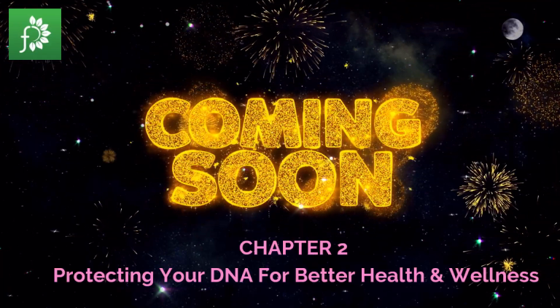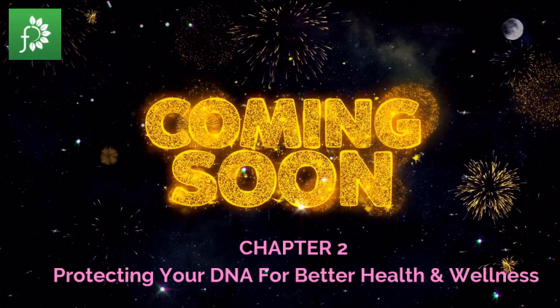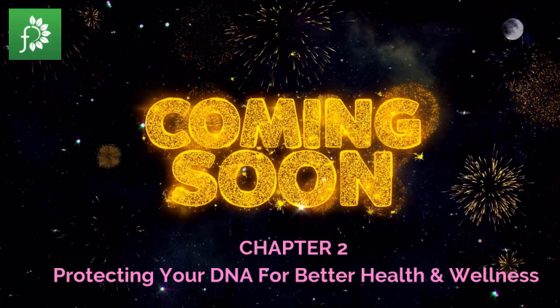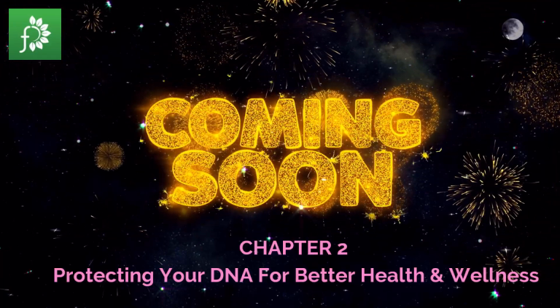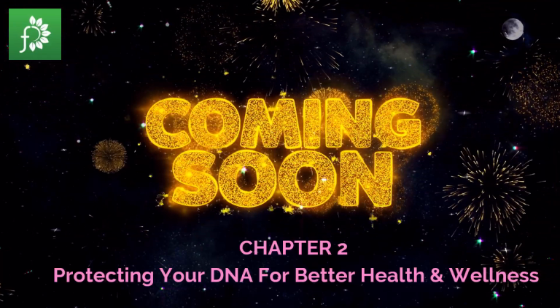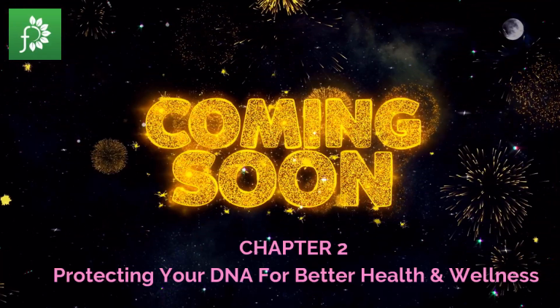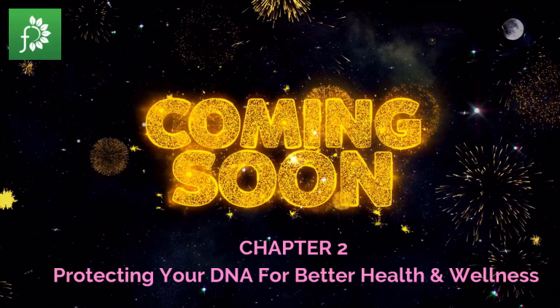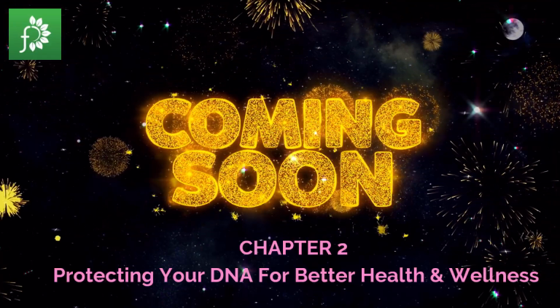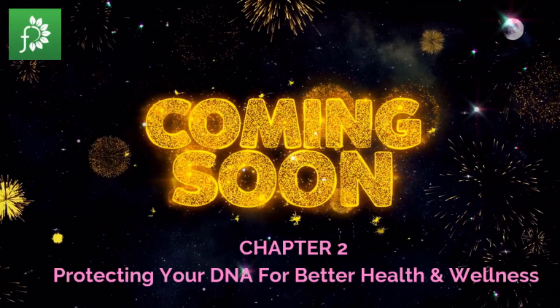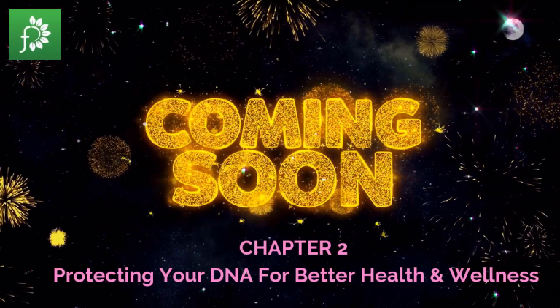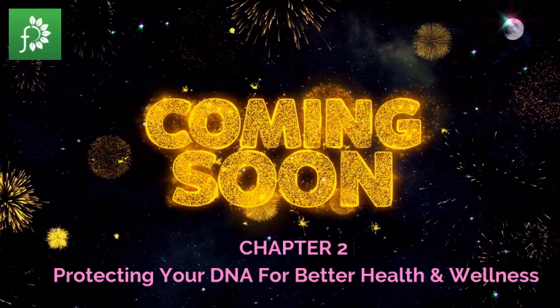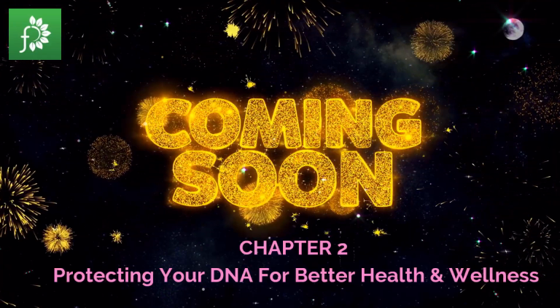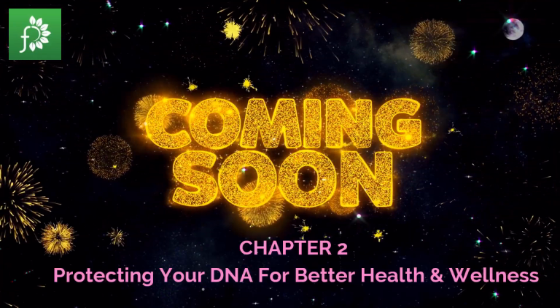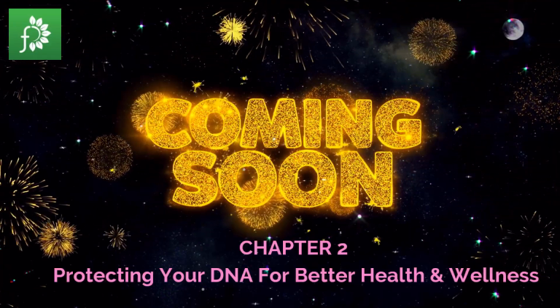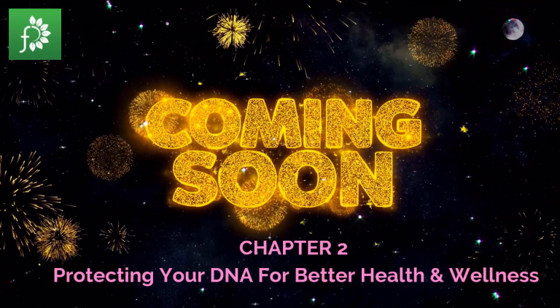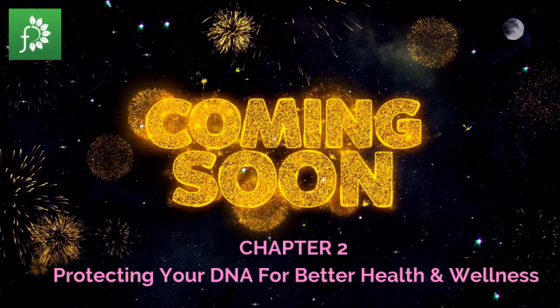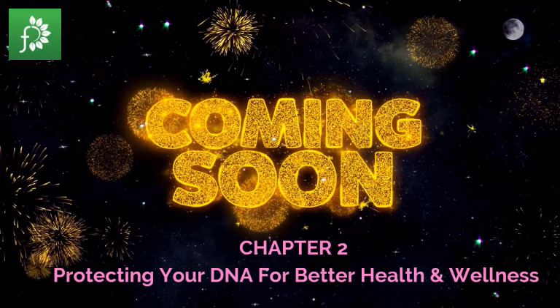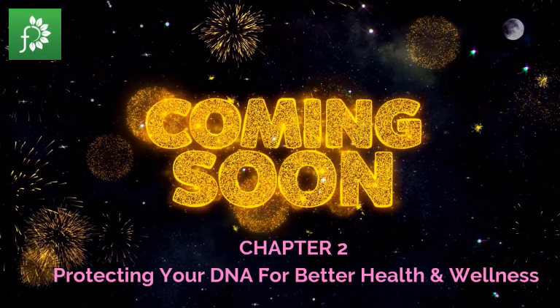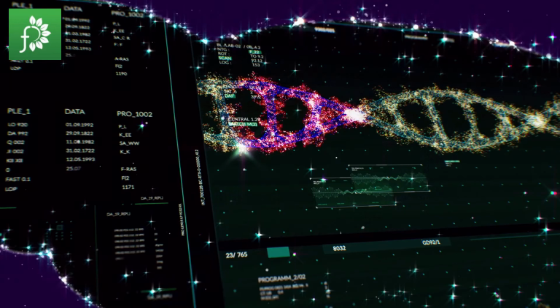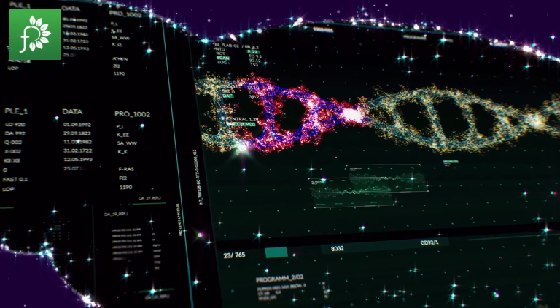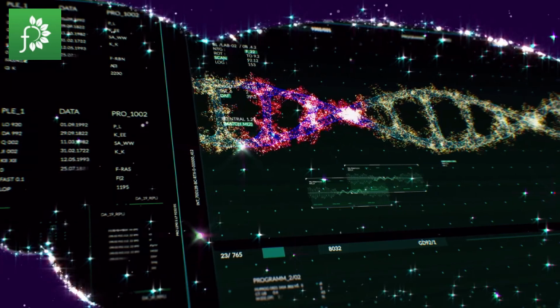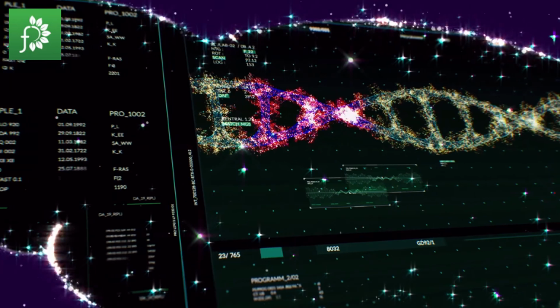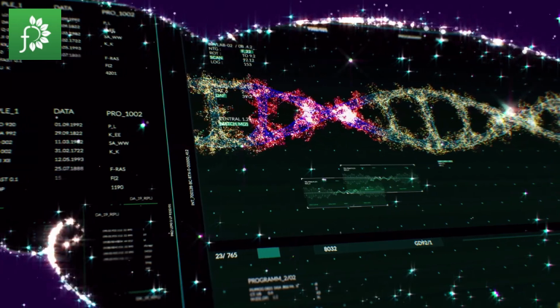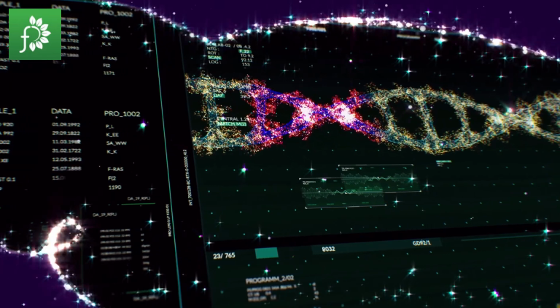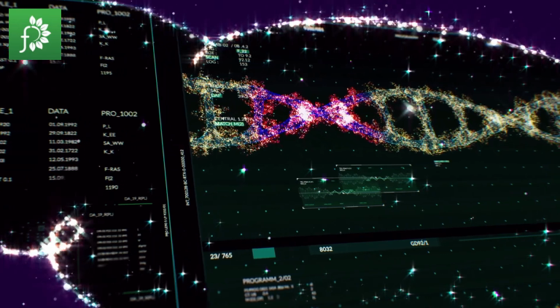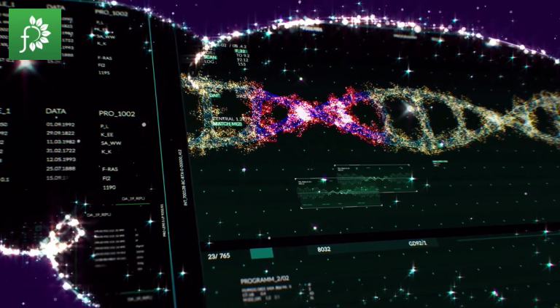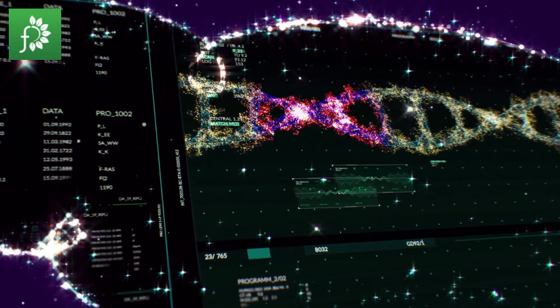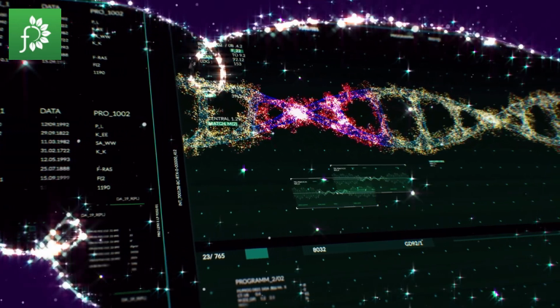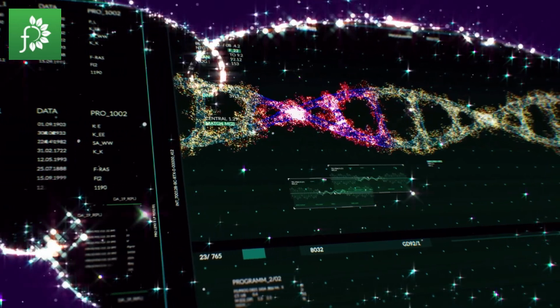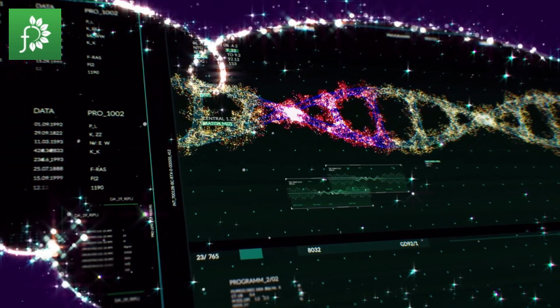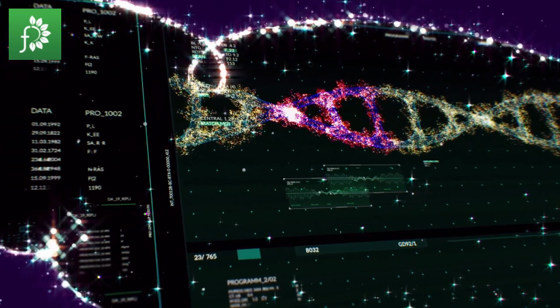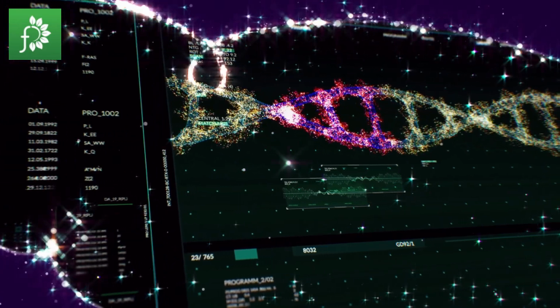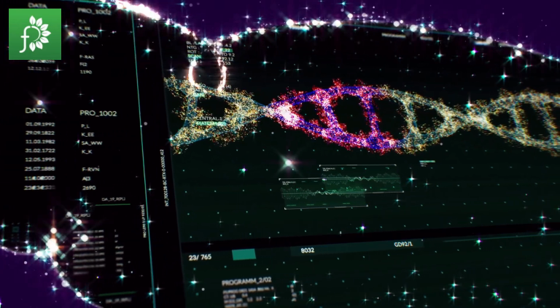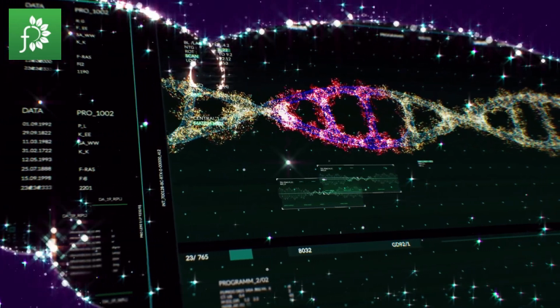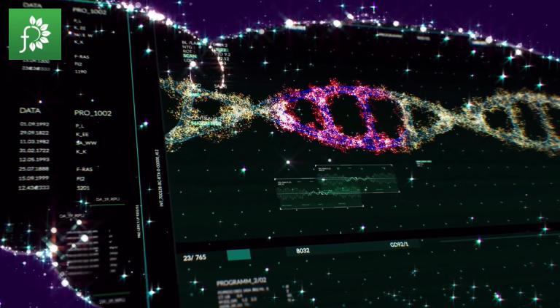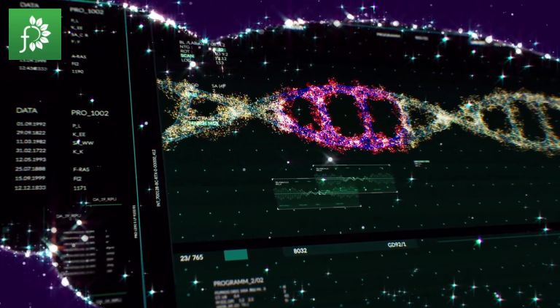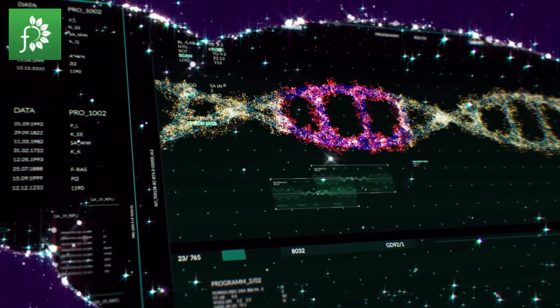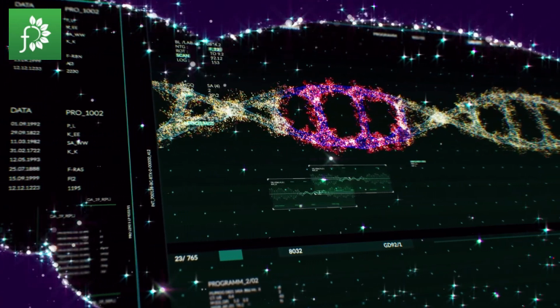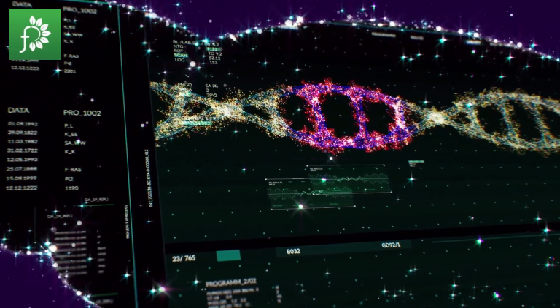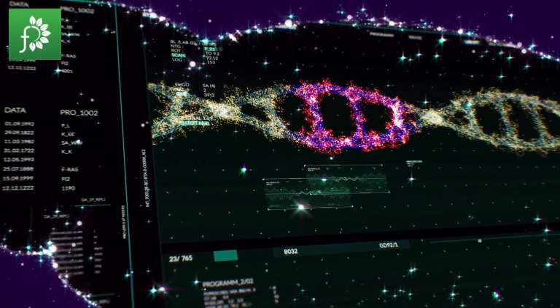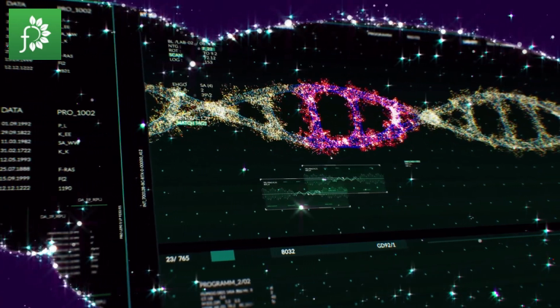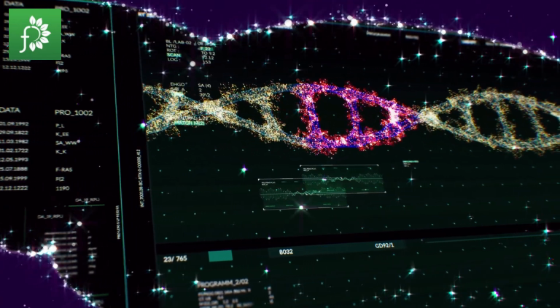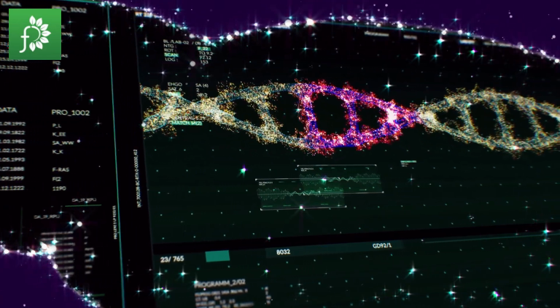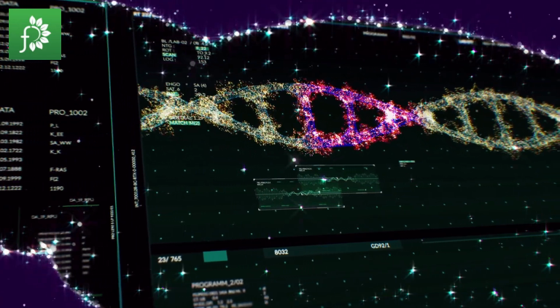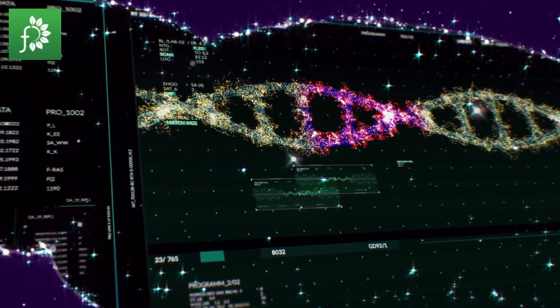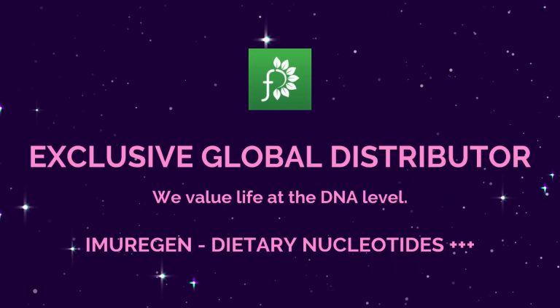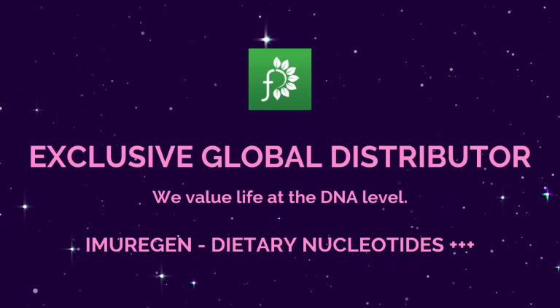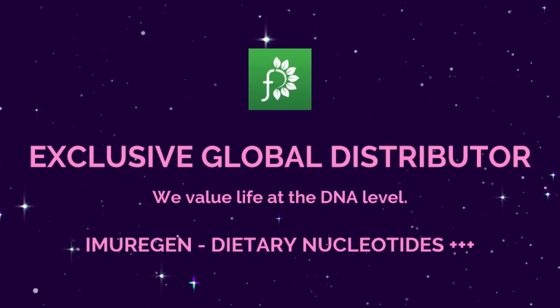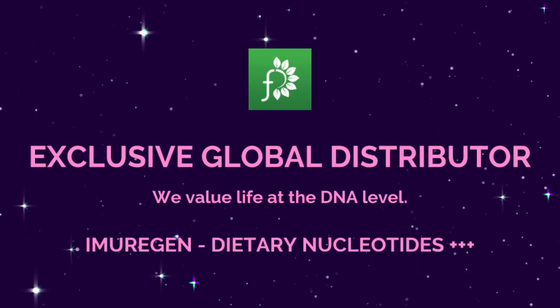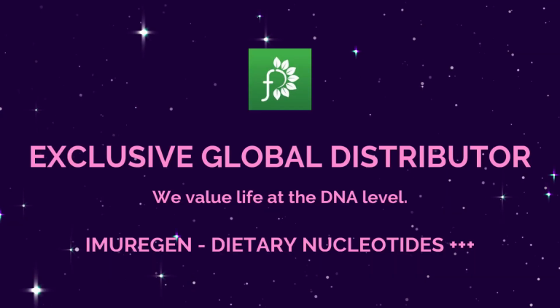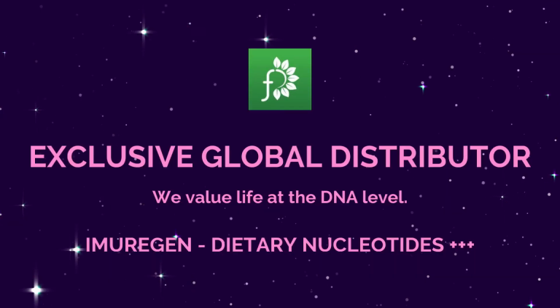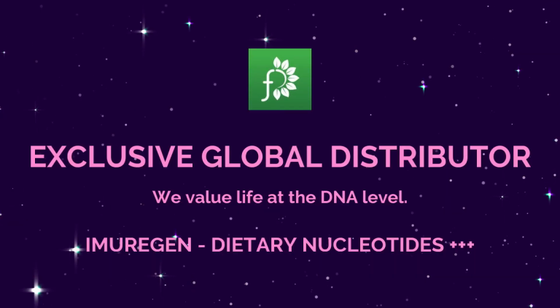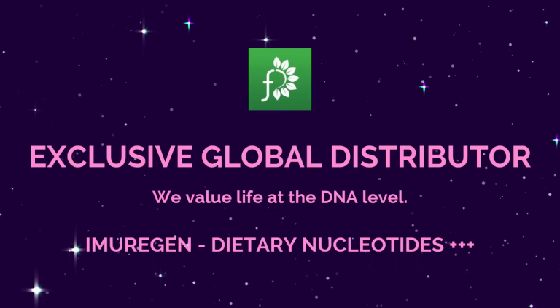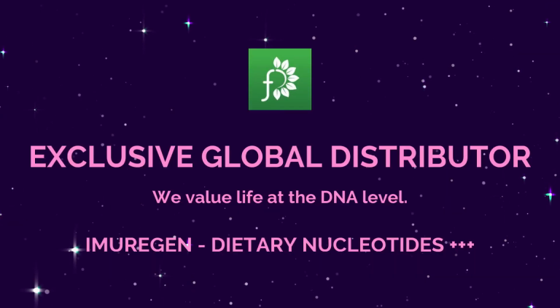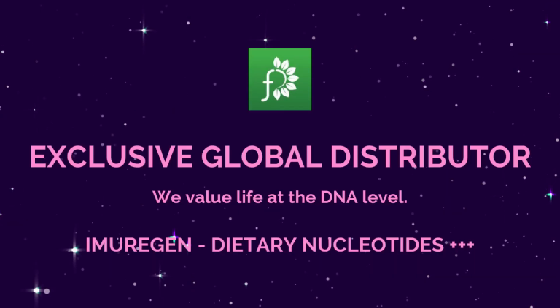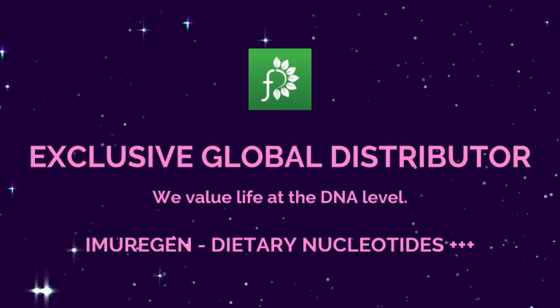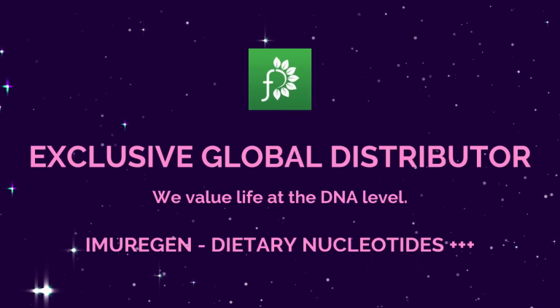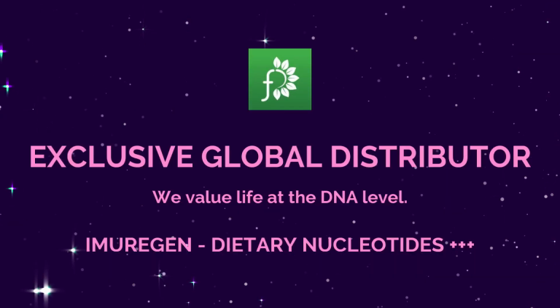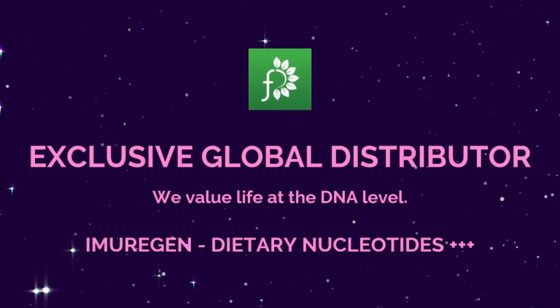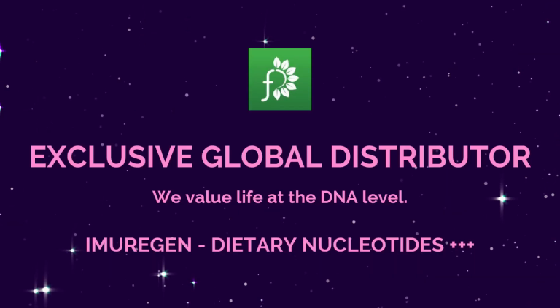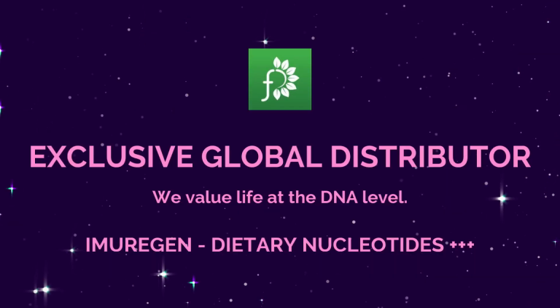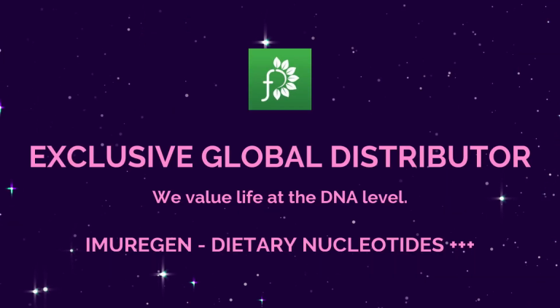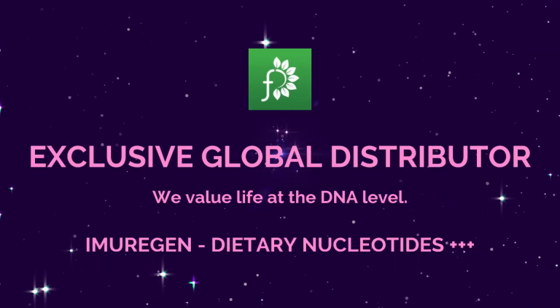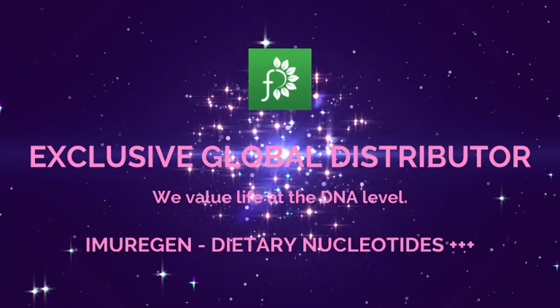Chapter 2: Protecting your DNA for better health and wellness. Good health begins and ends at the DNA level.